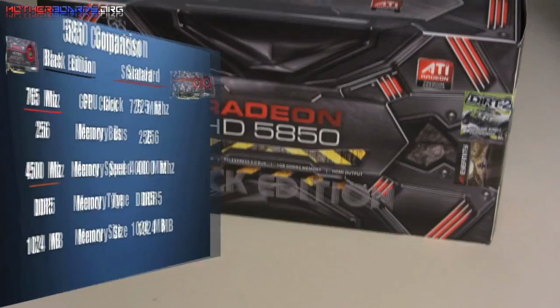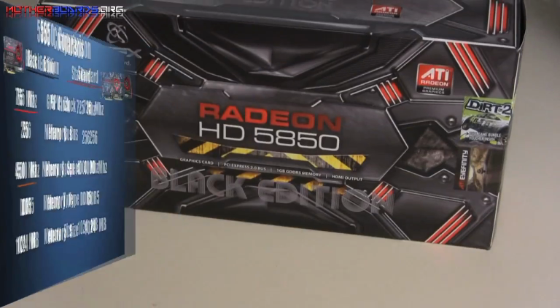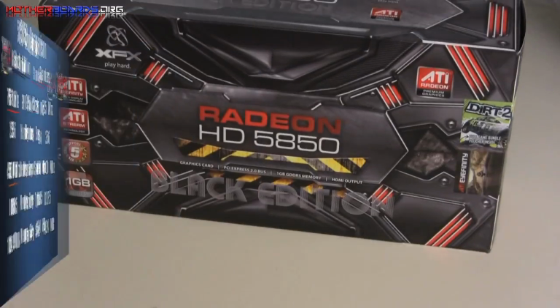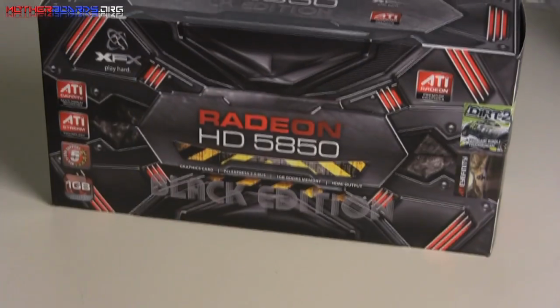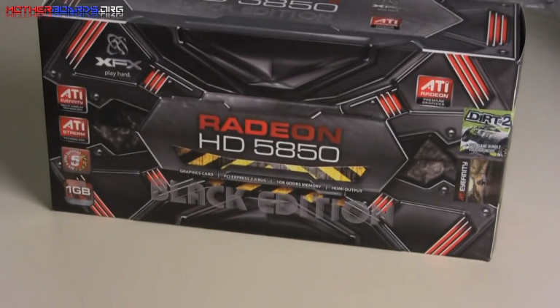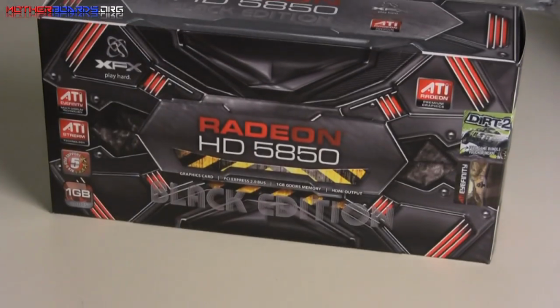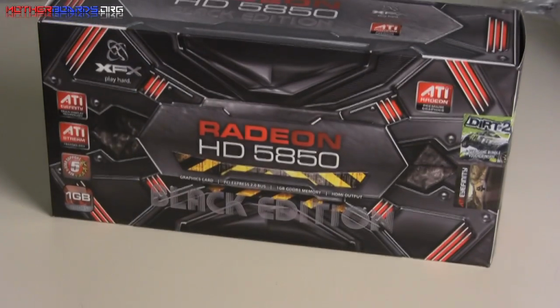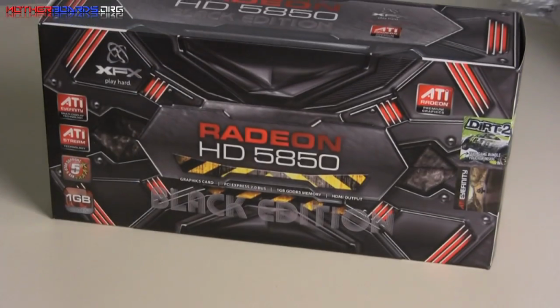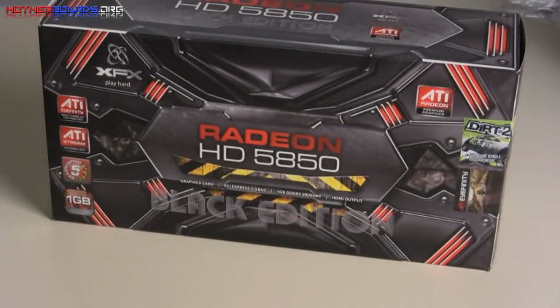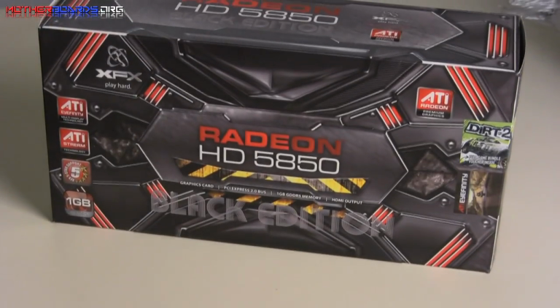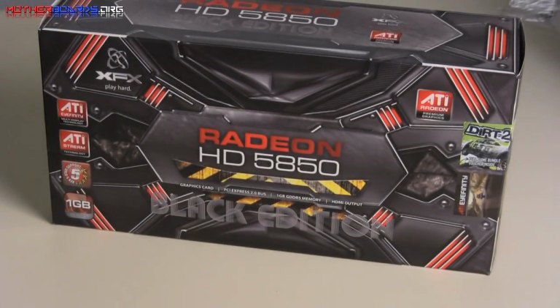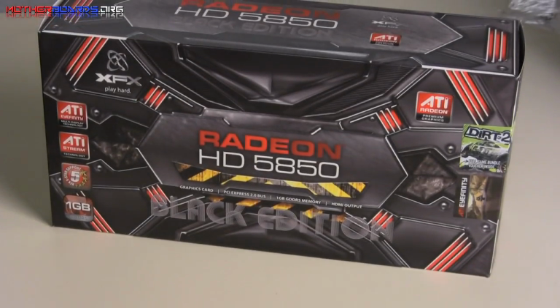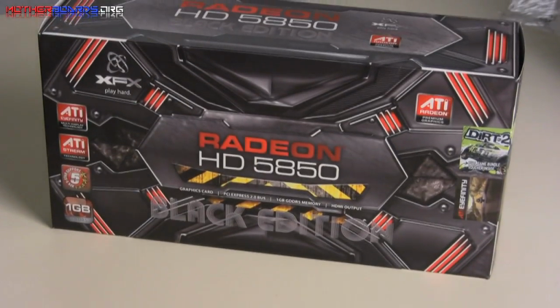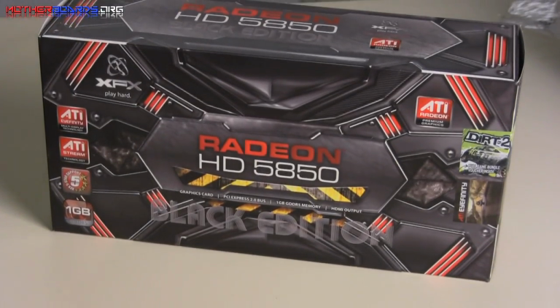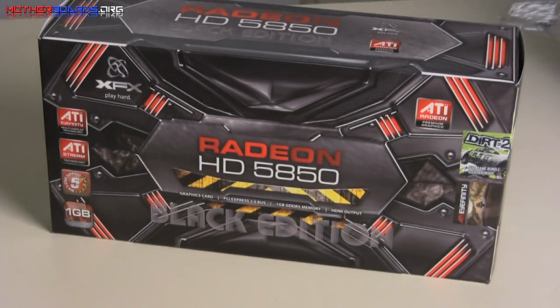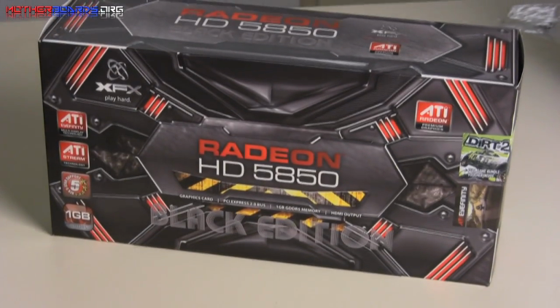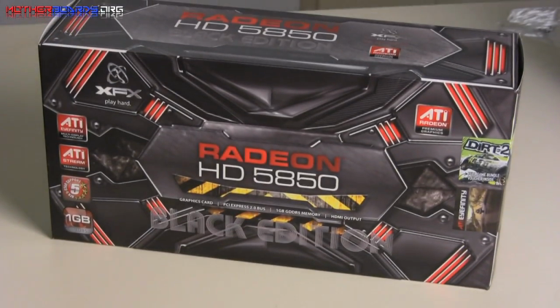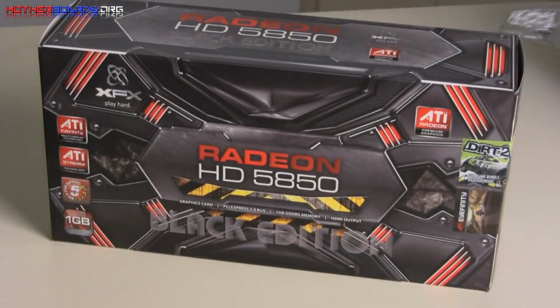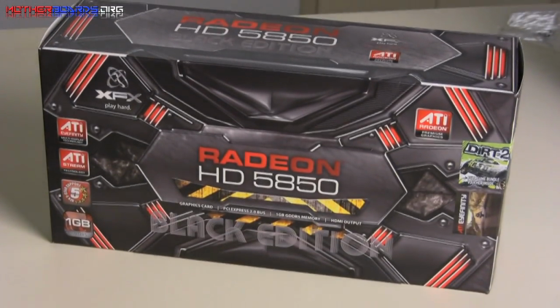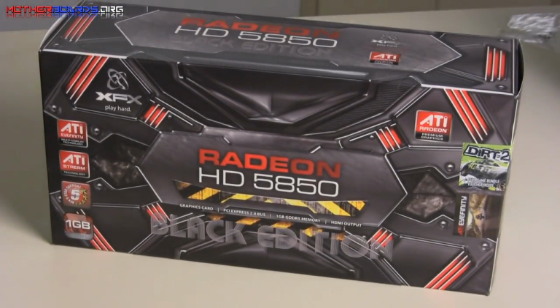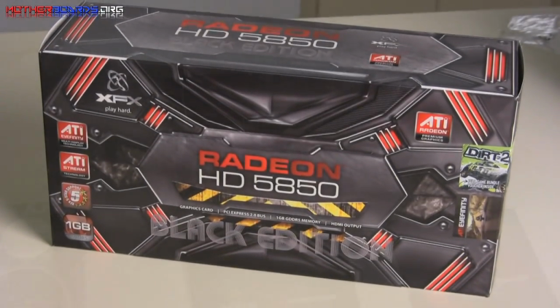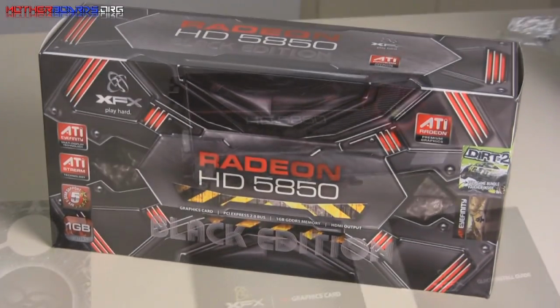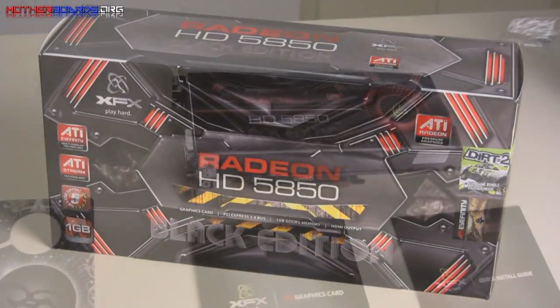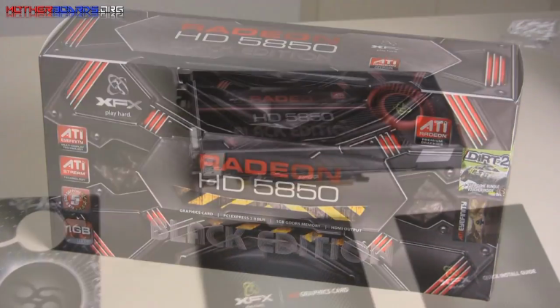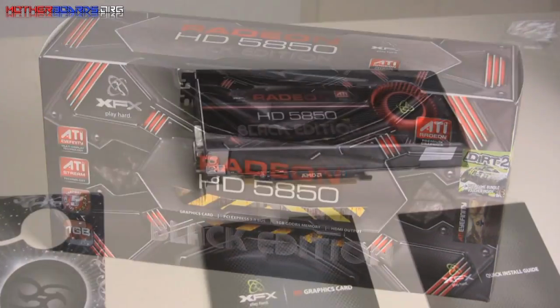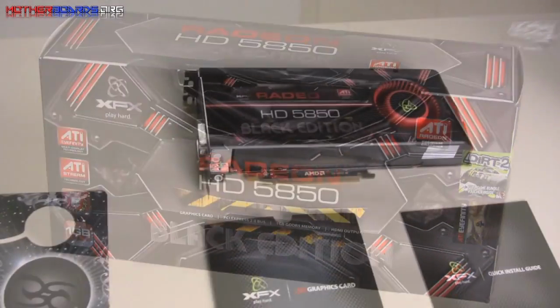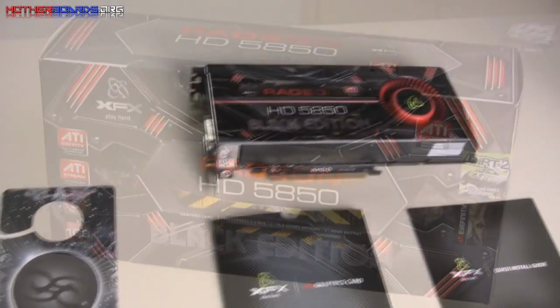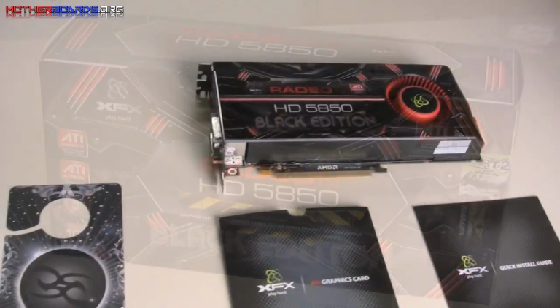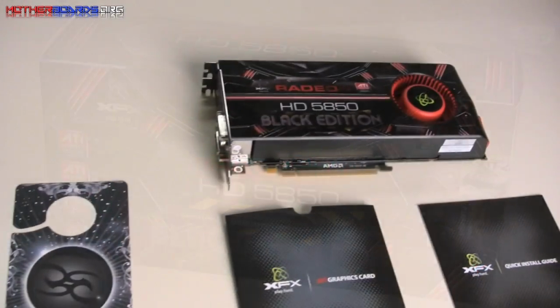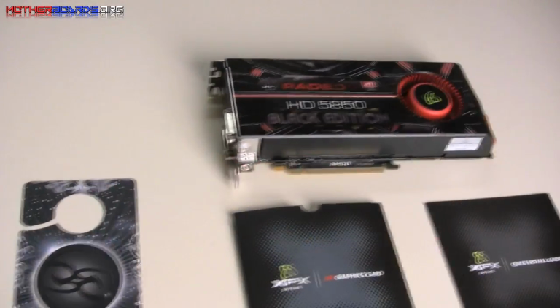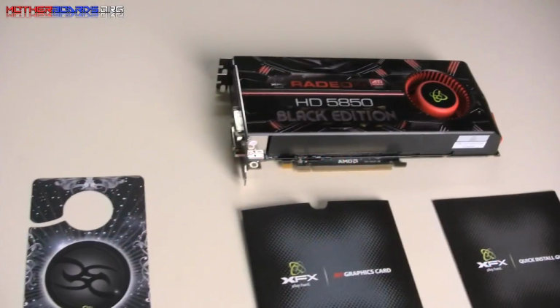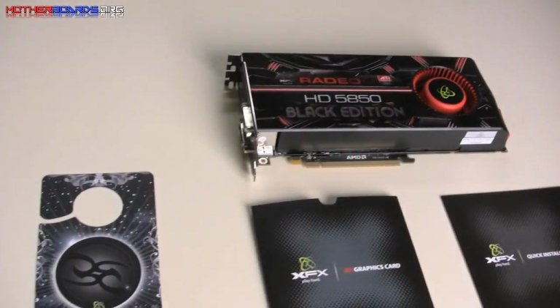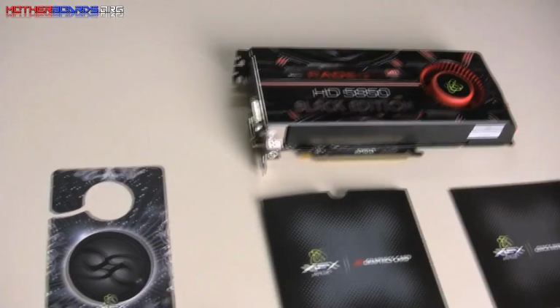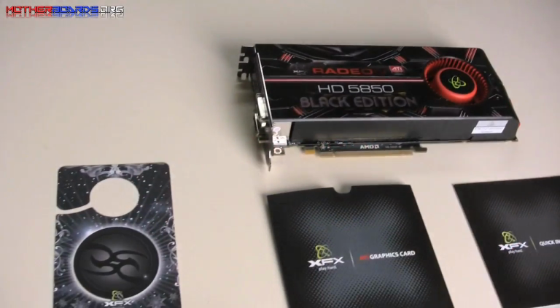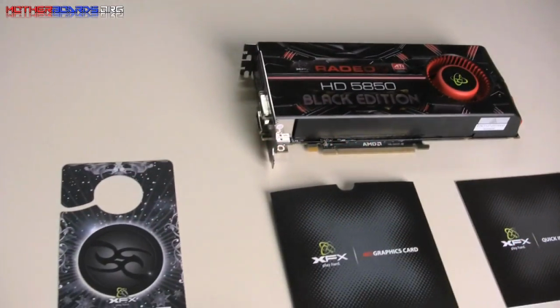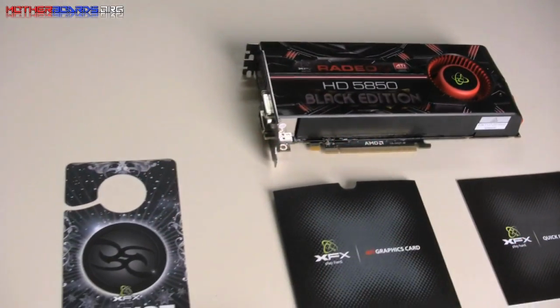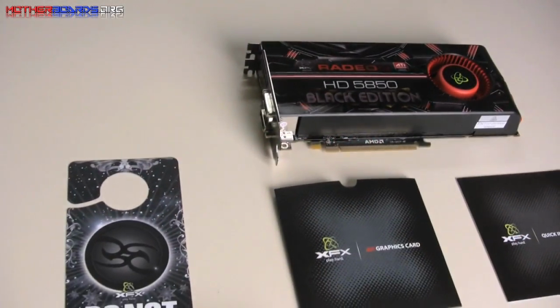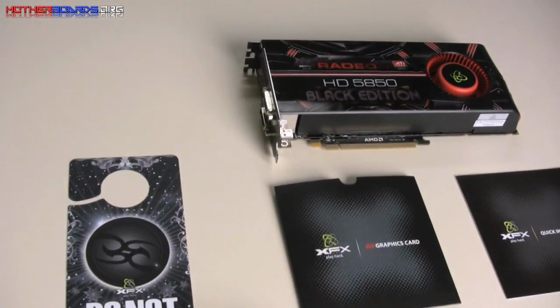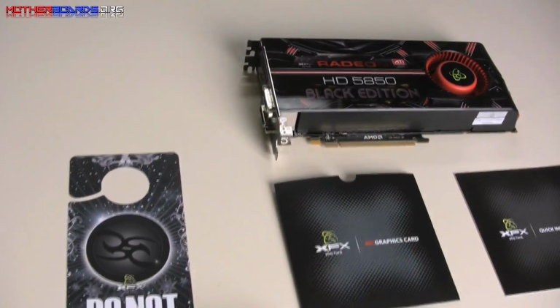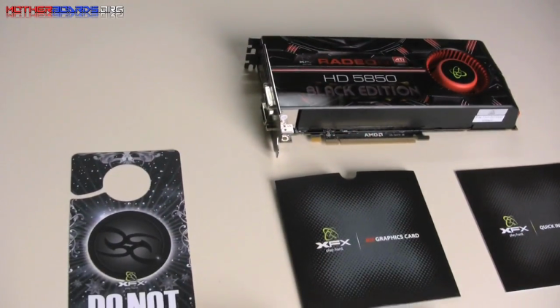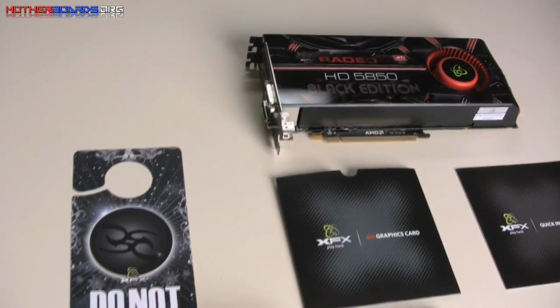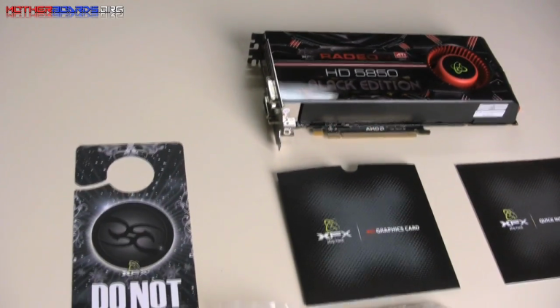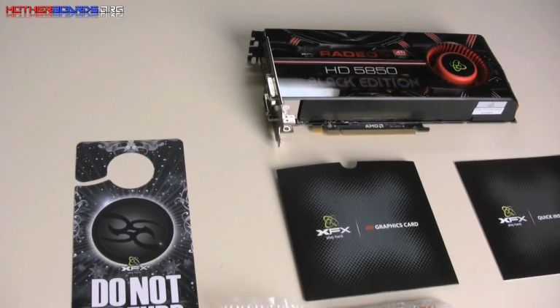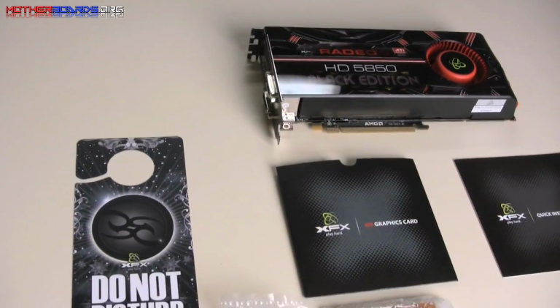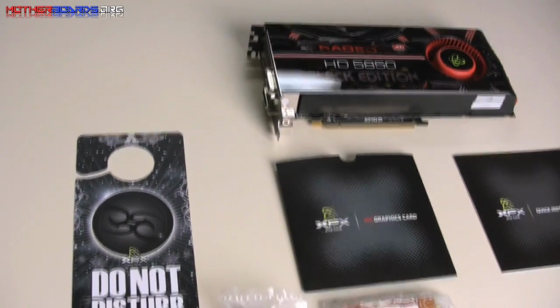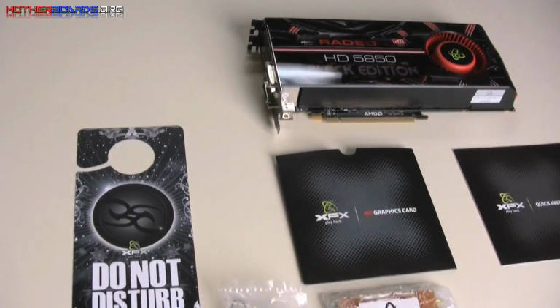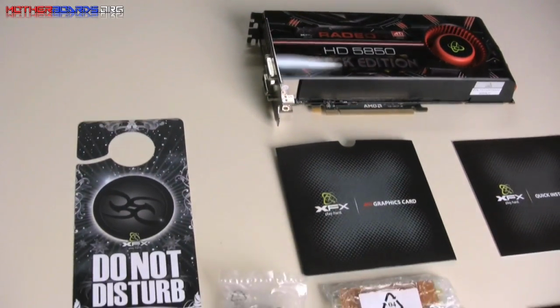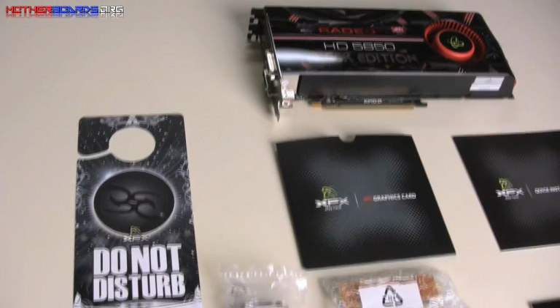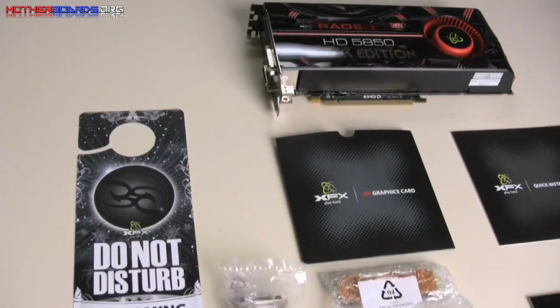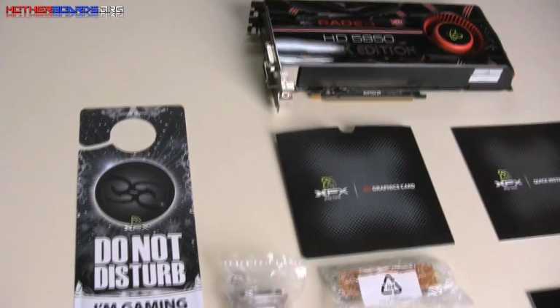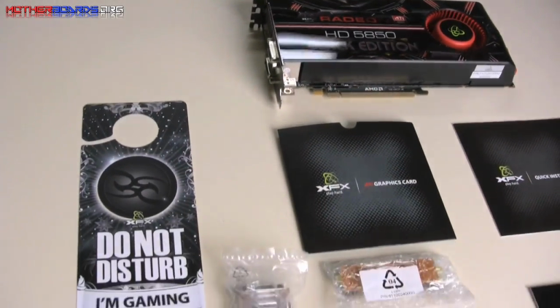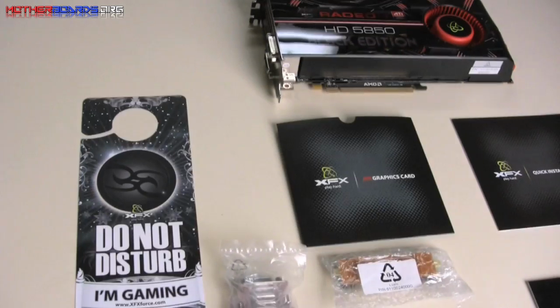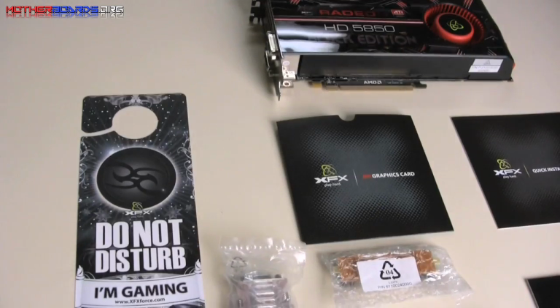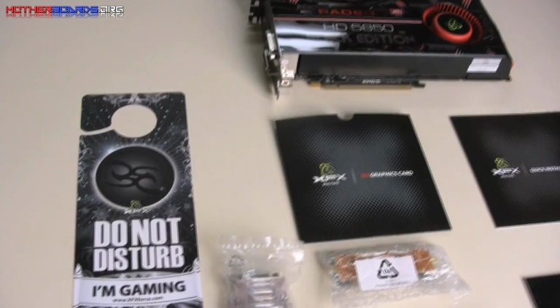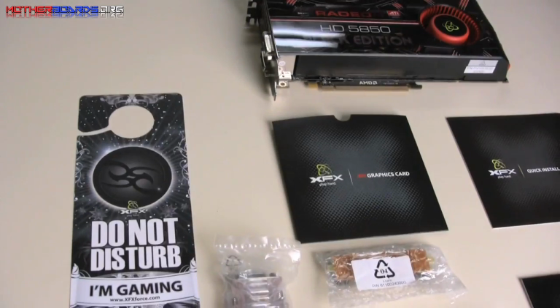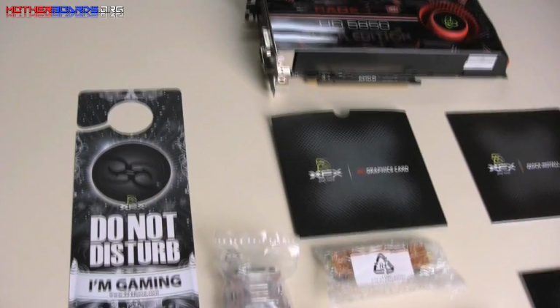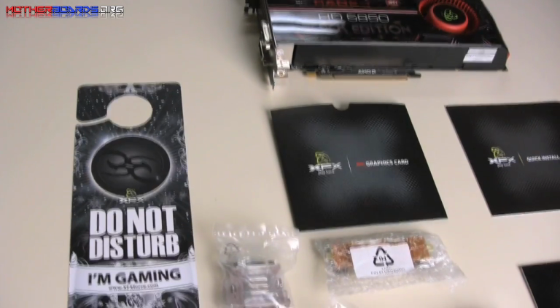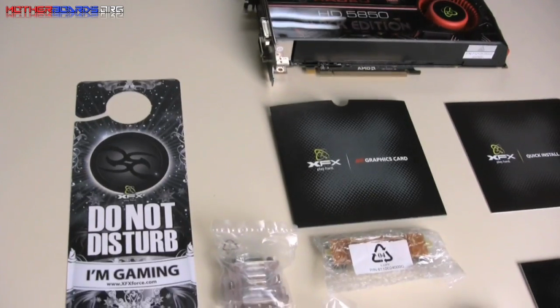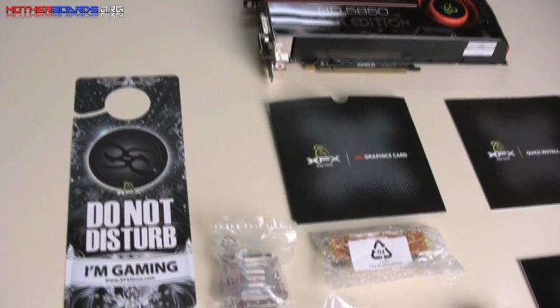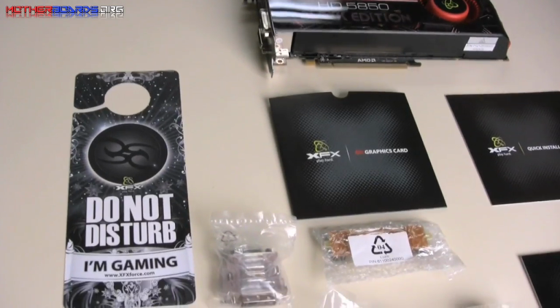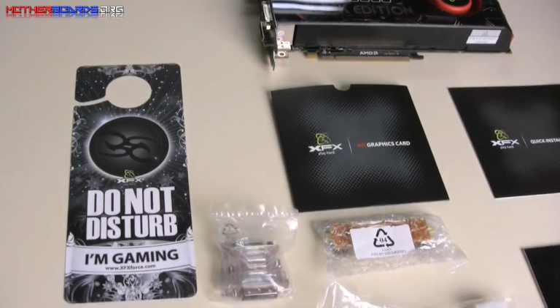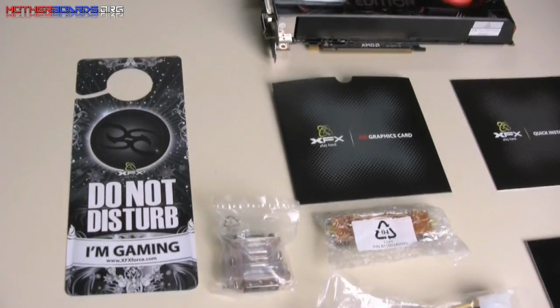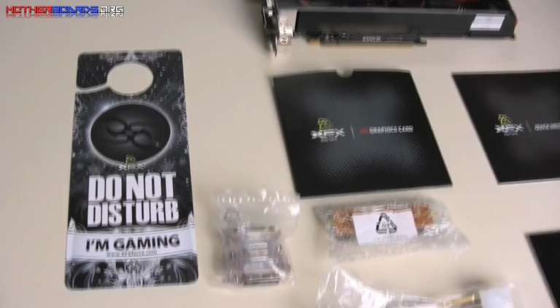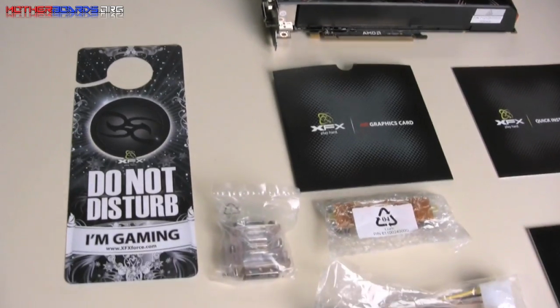Here we show you a shot of the retail box and the contents of the box. You get all your drivers, all your cables and connectors, and a Do Not Disturb sign for when you are gaming.